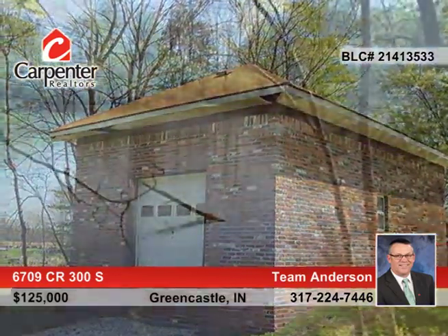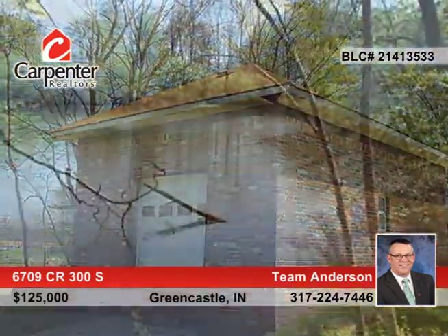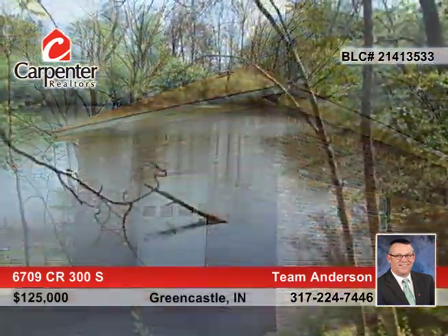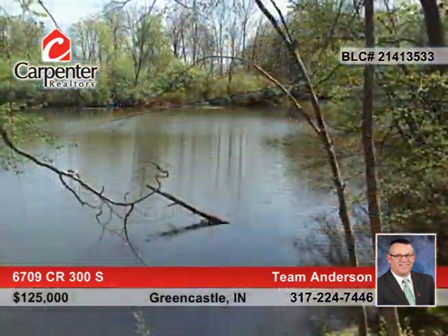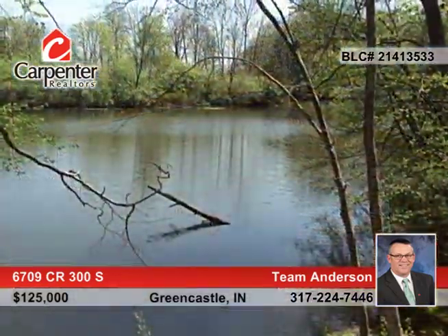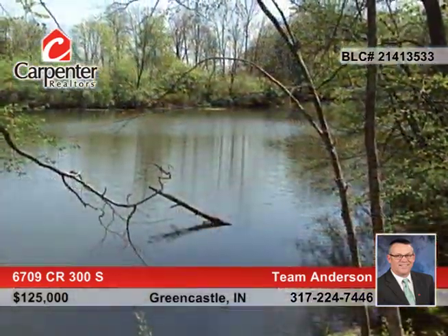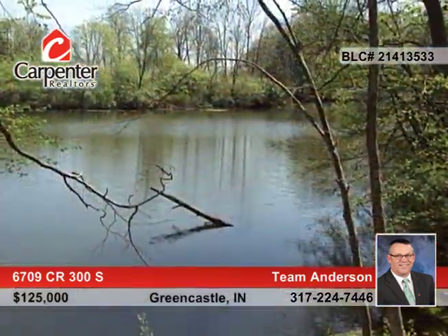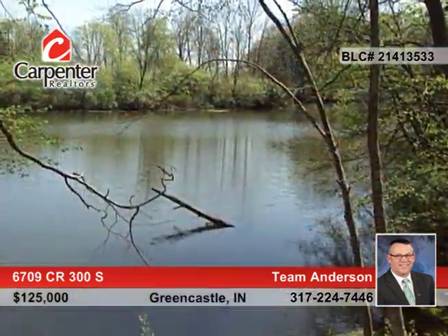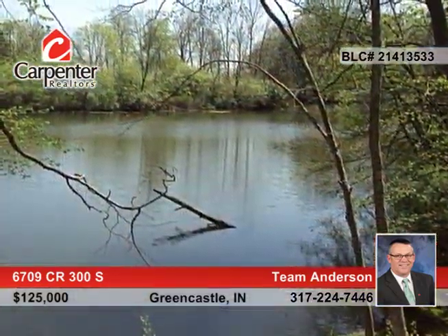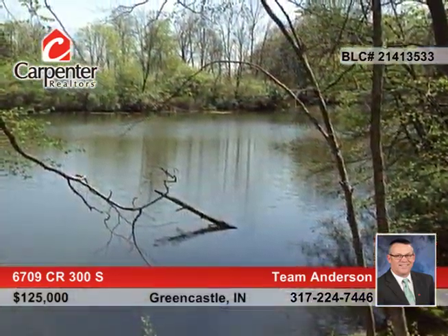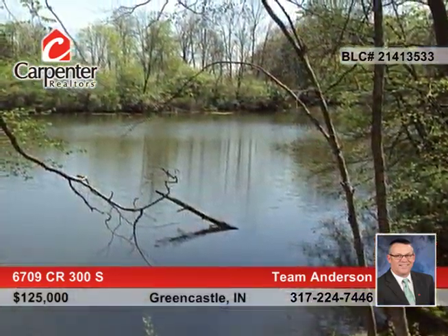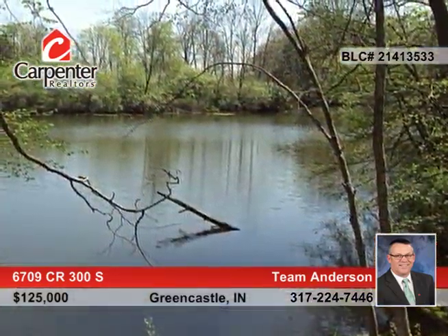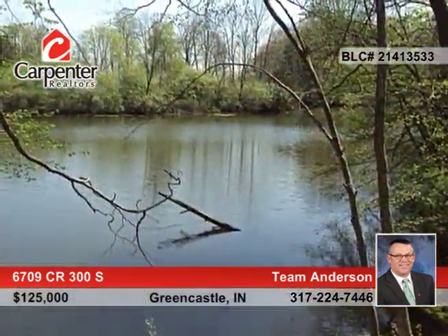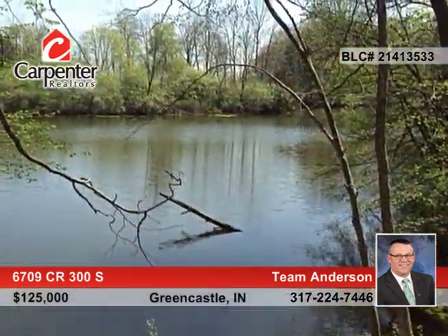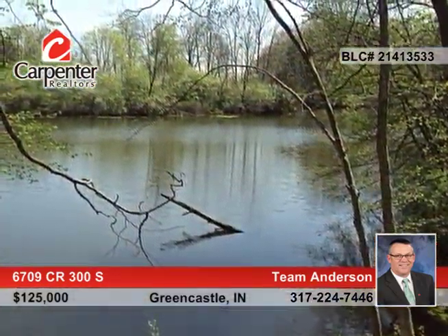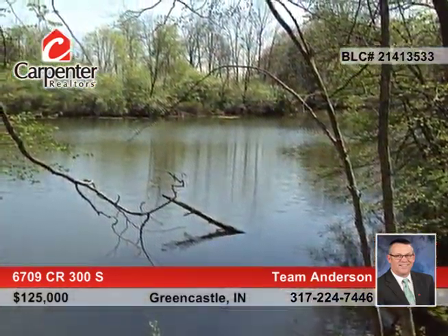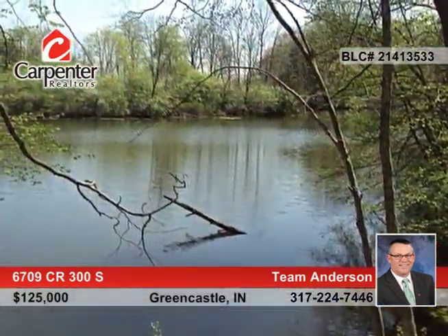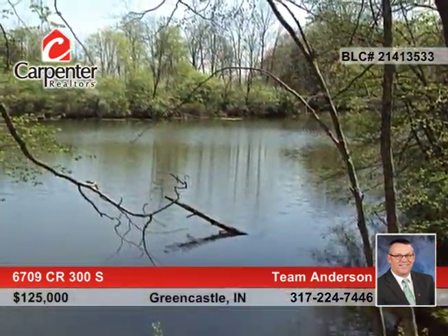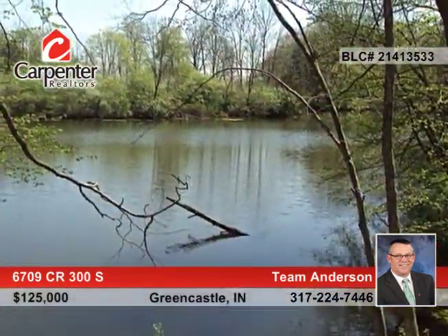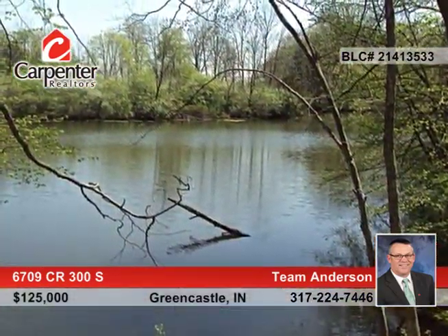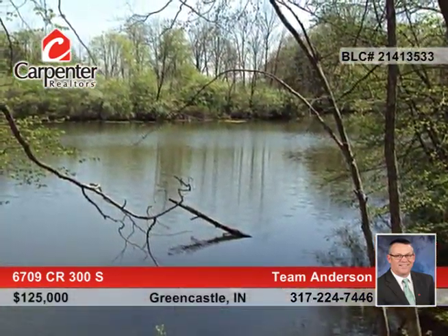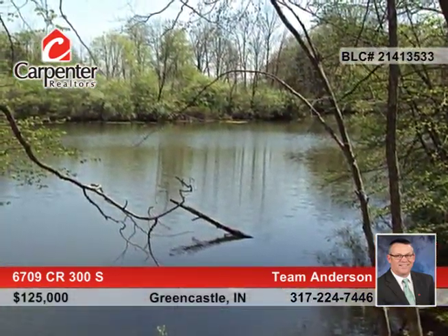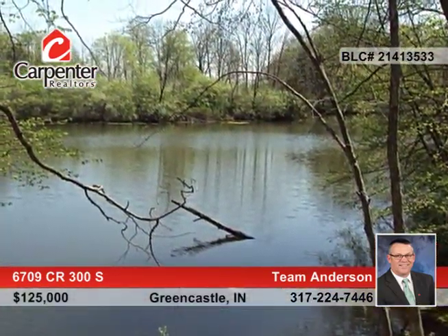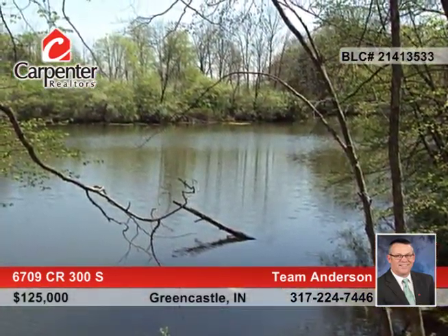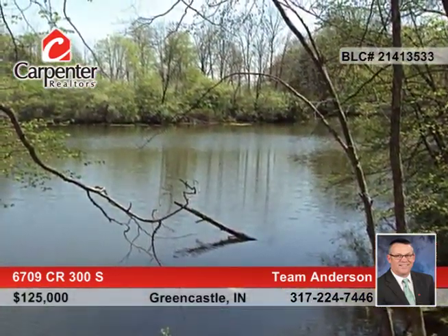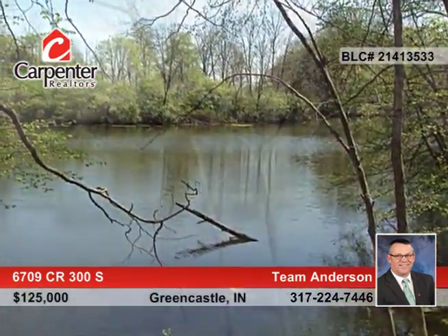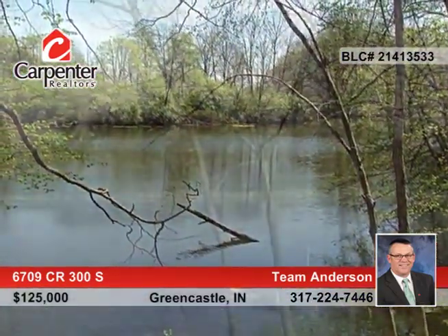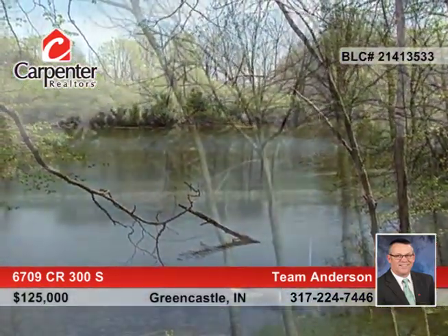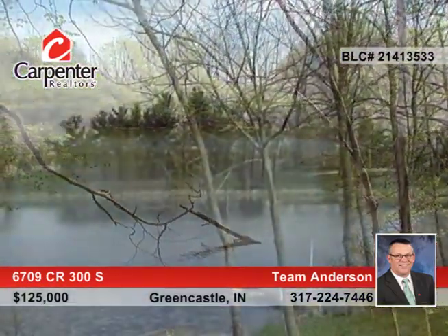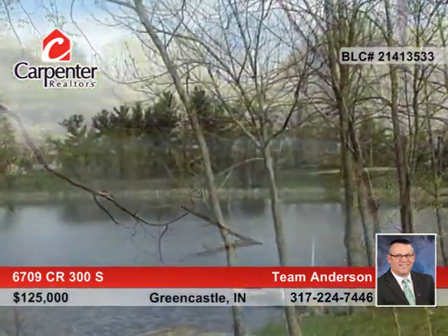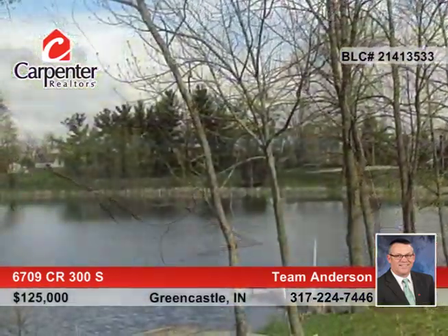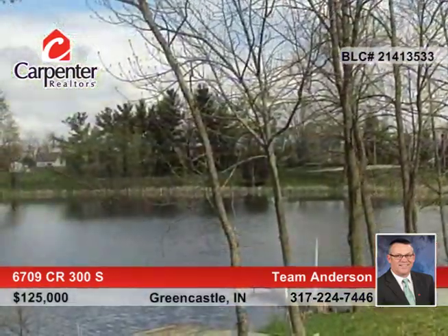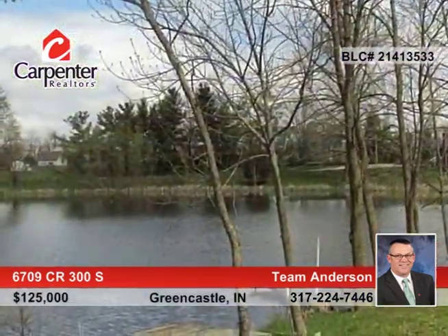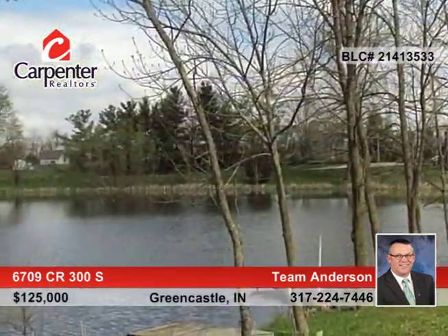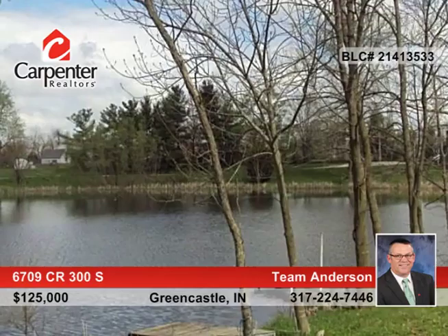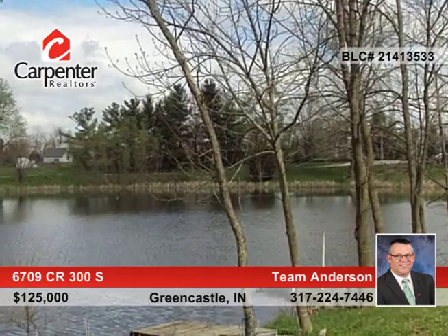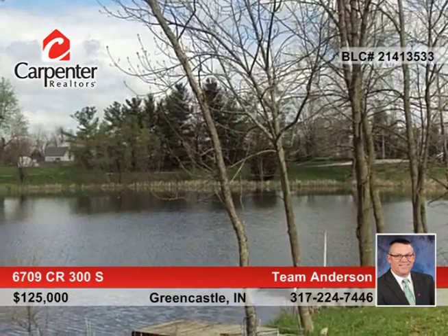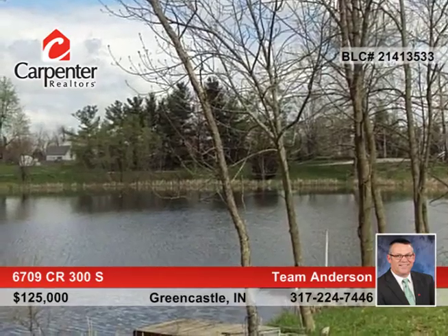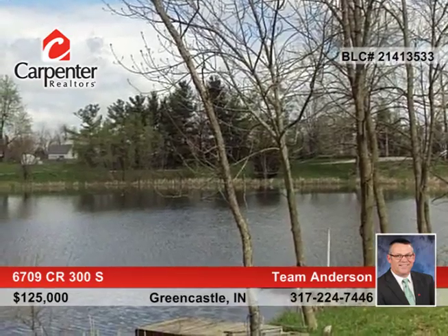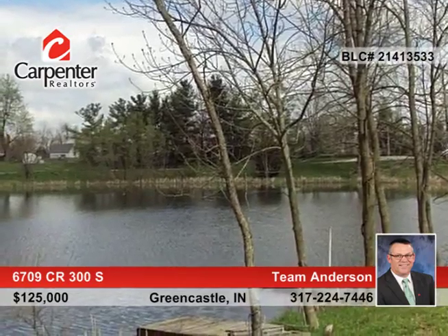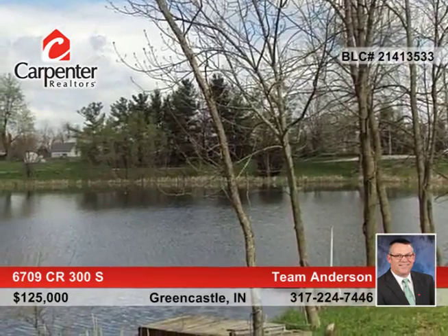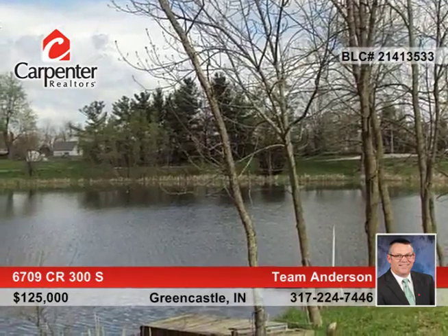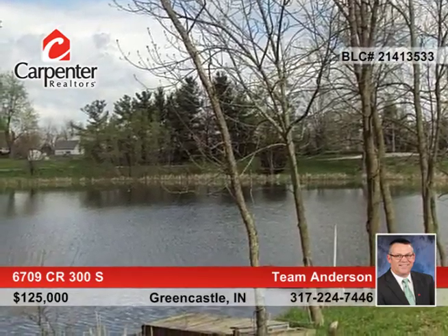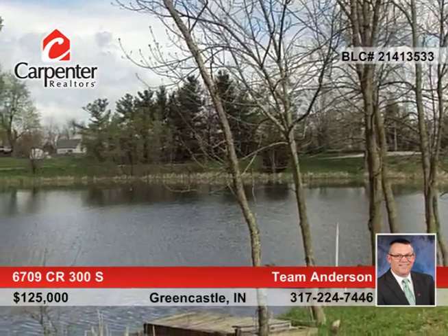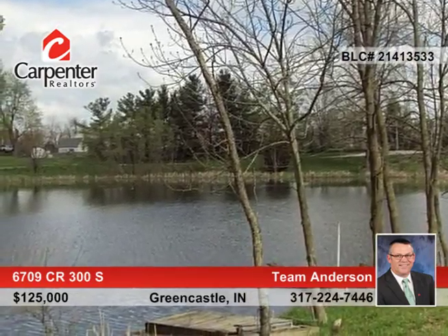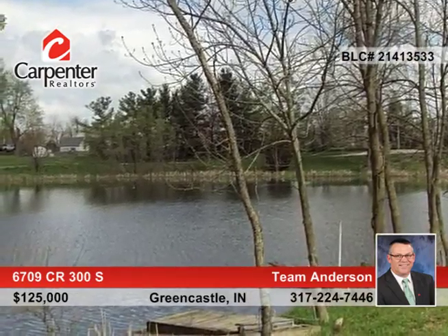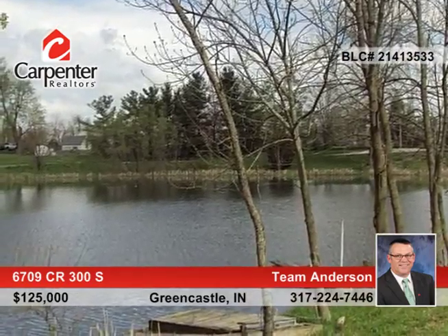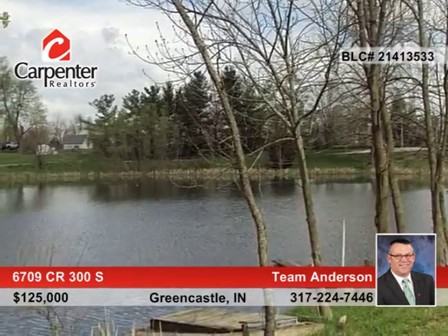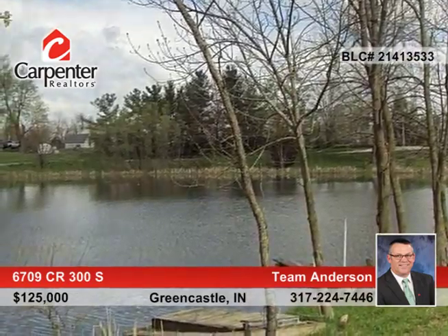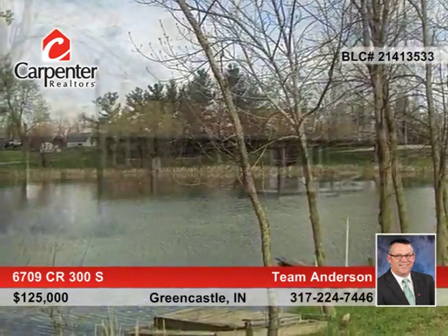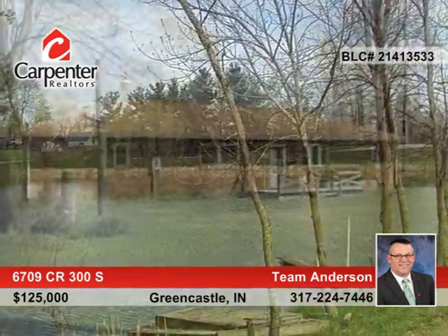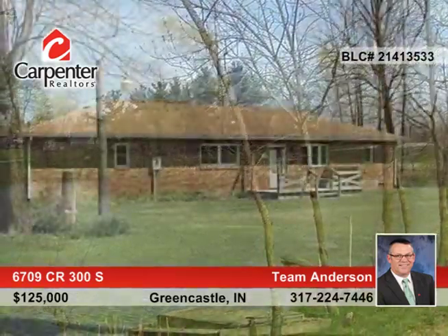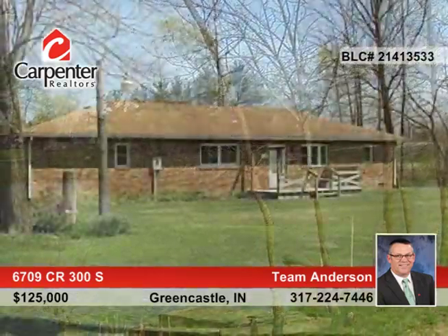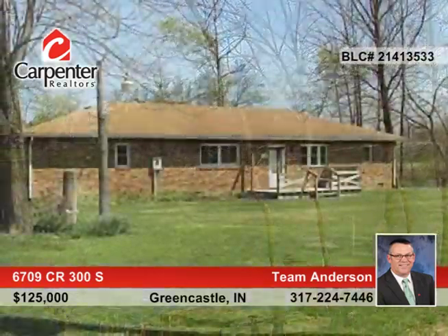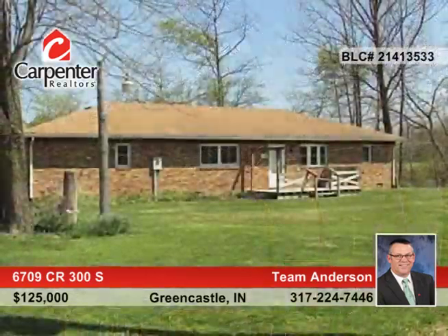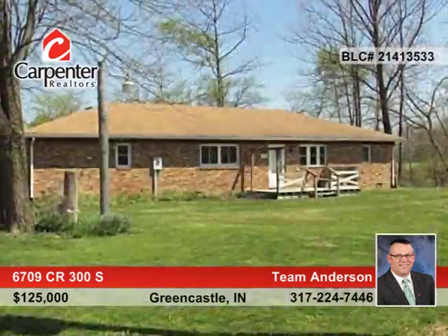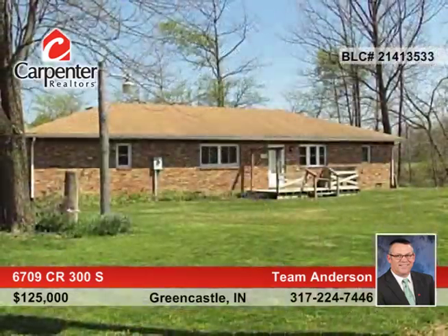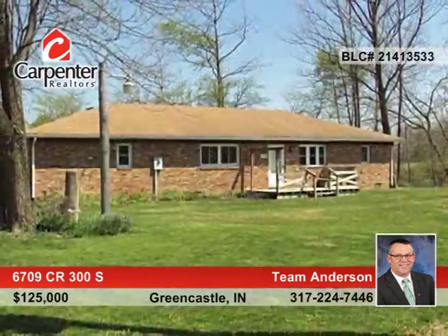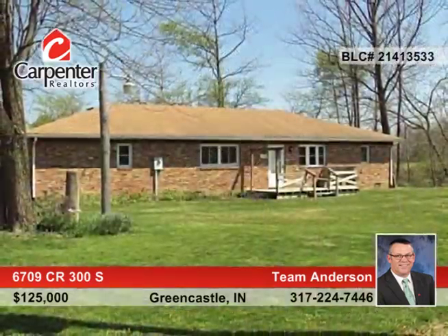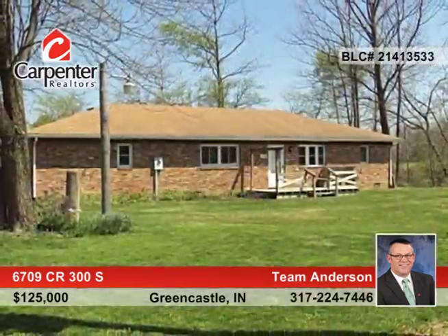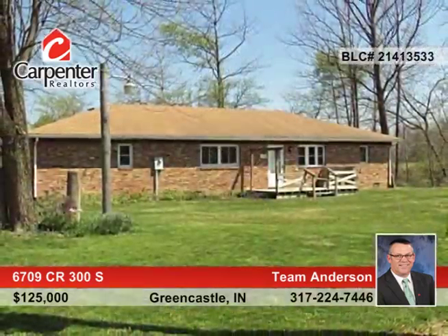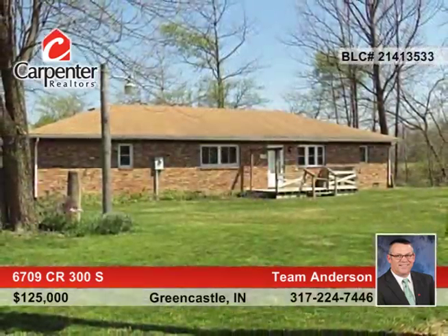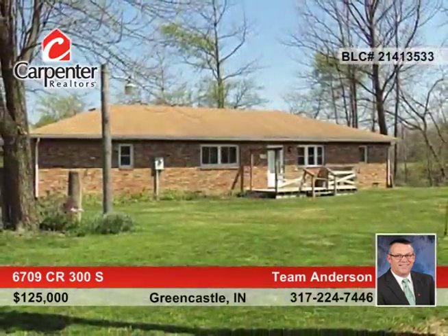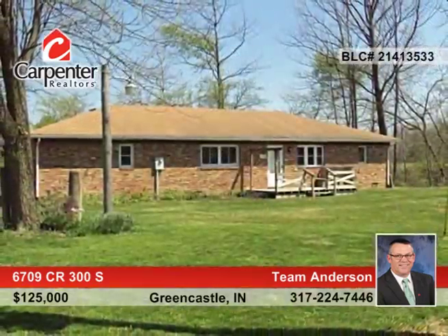This would make a great weekend retreat or primary home. Explore the possibilities in person when you contact Team Anderson.